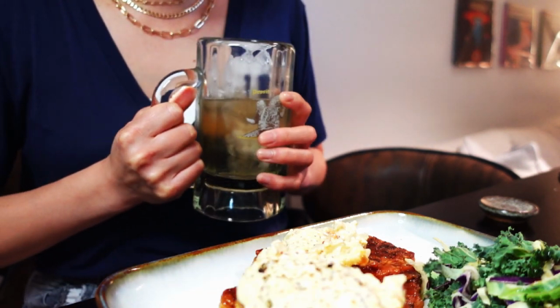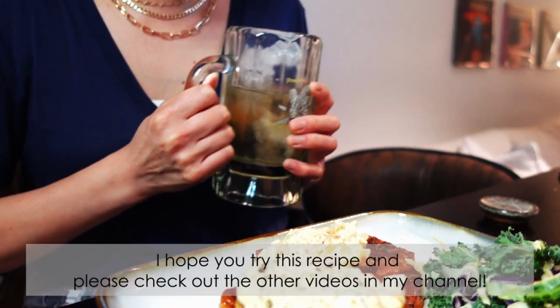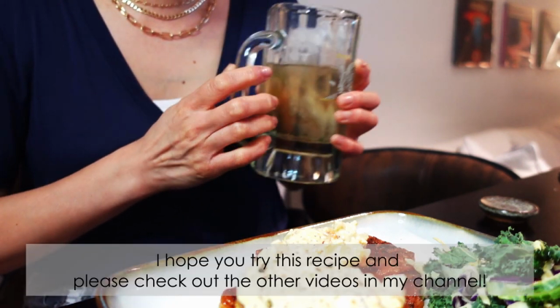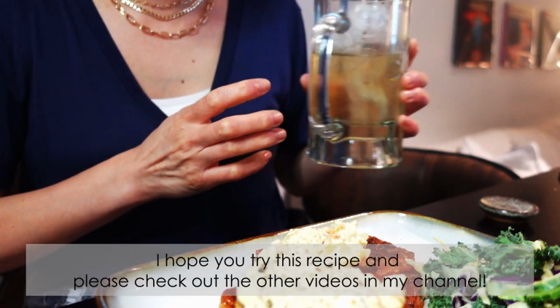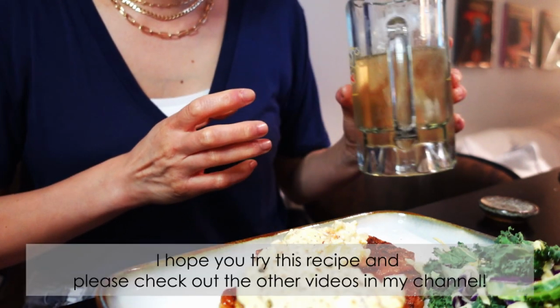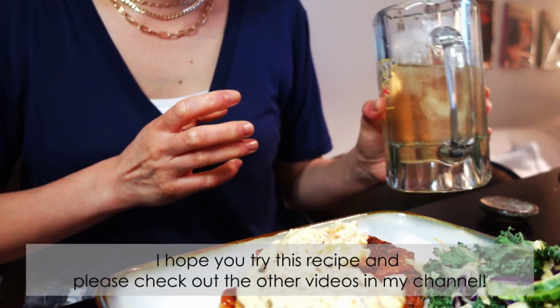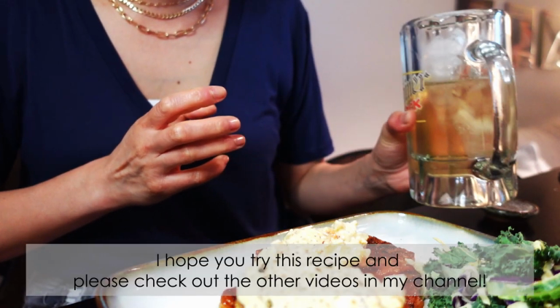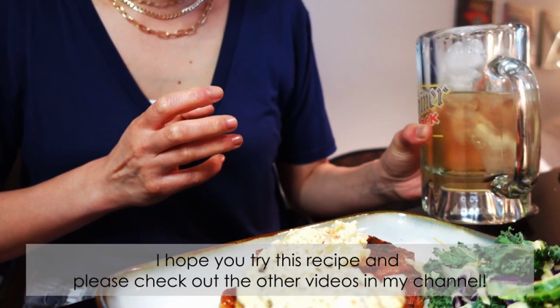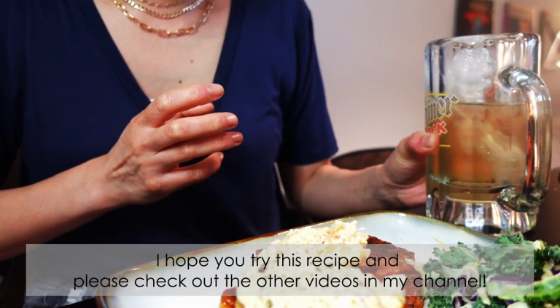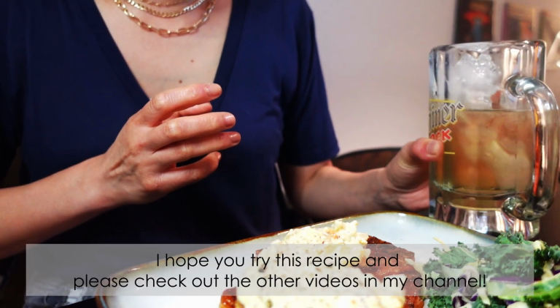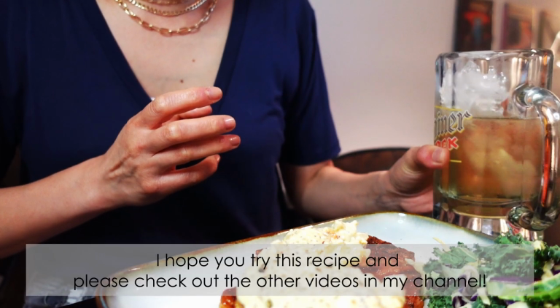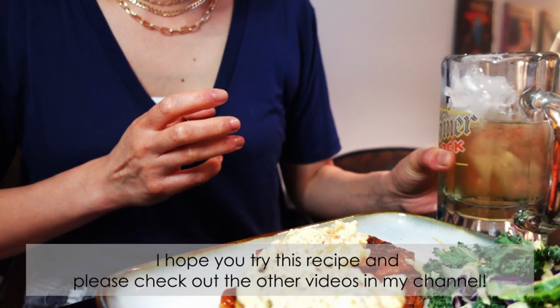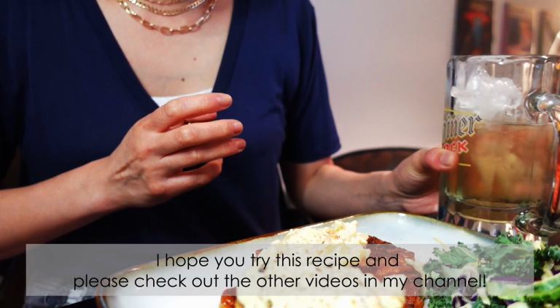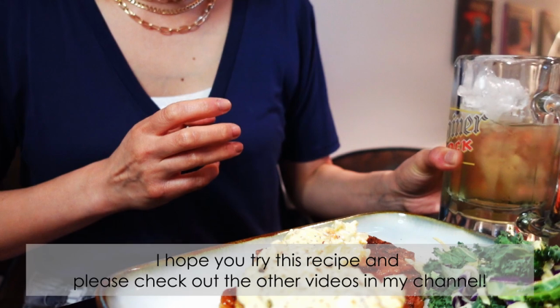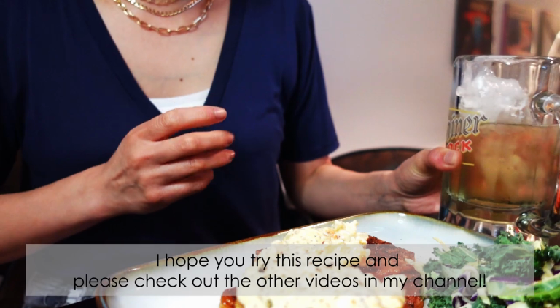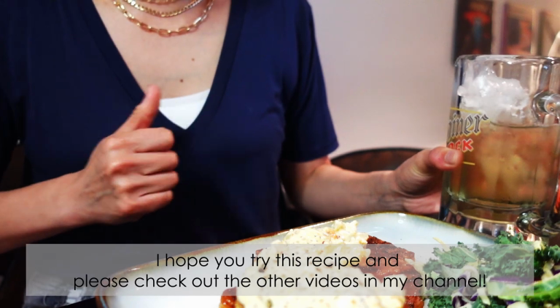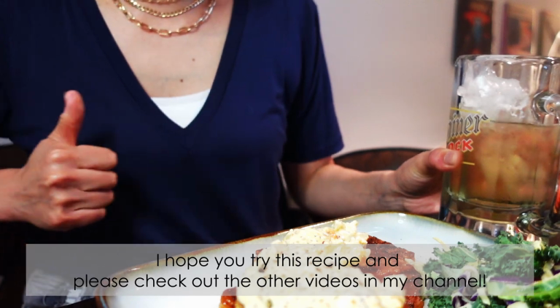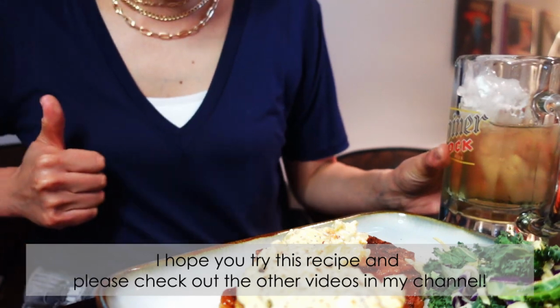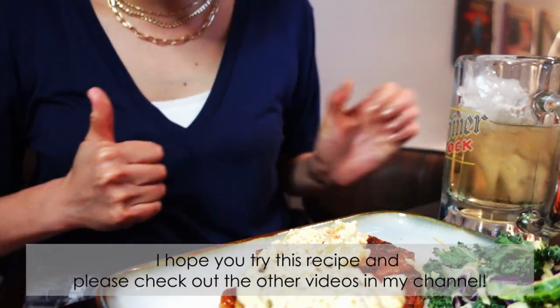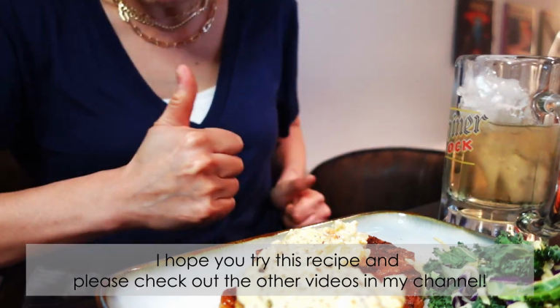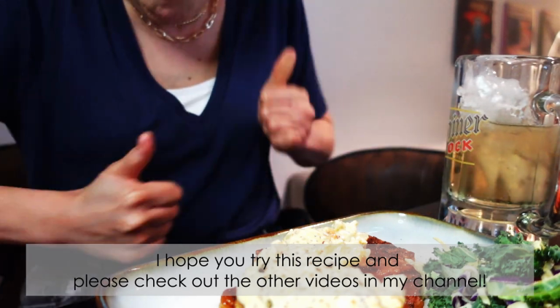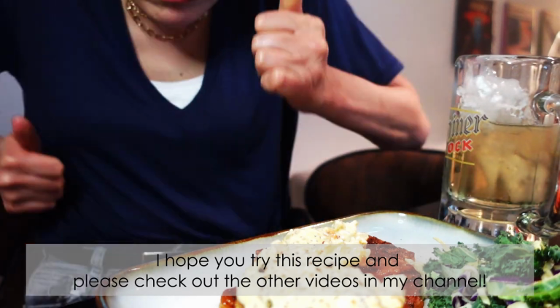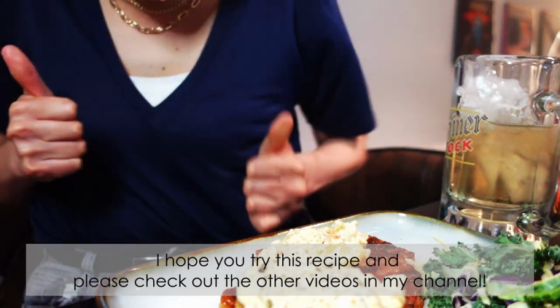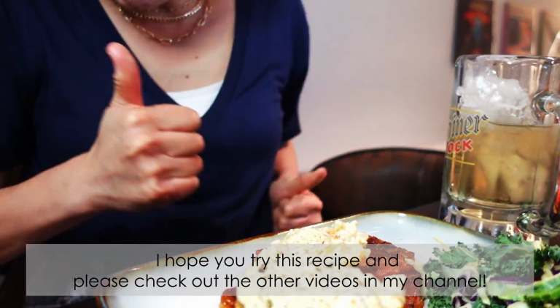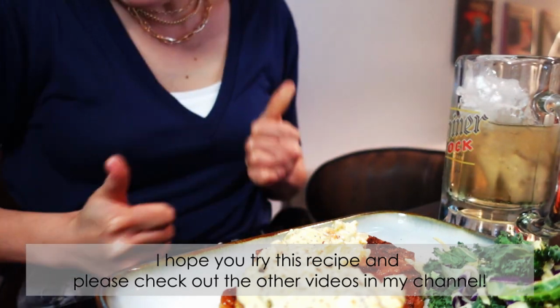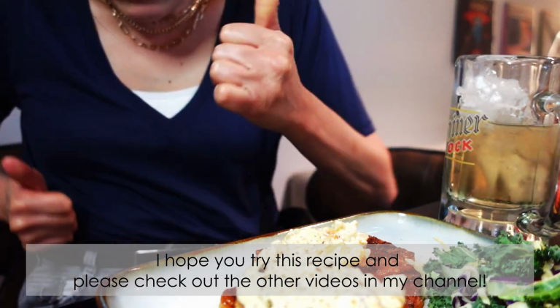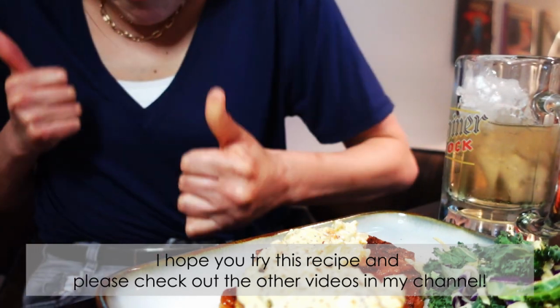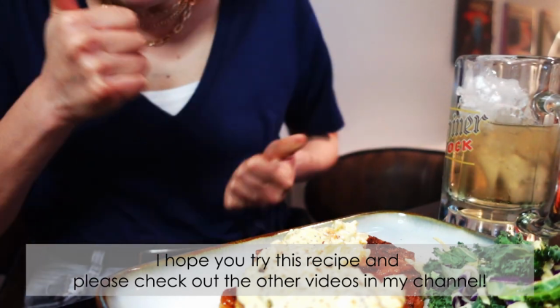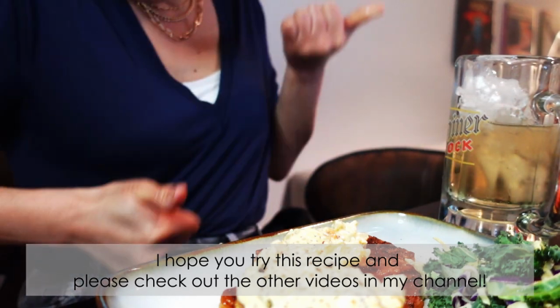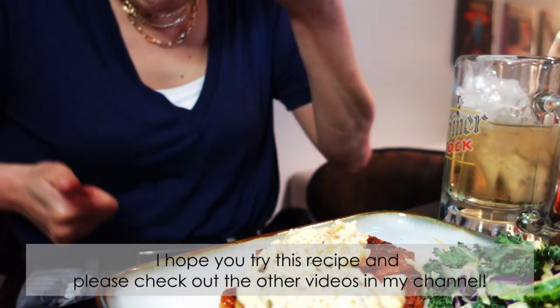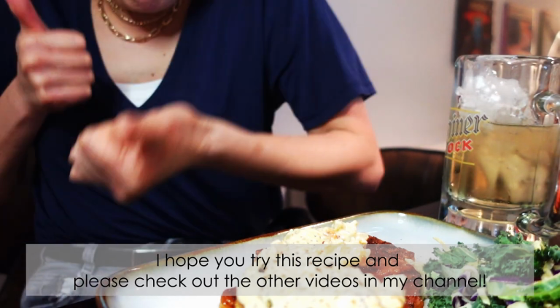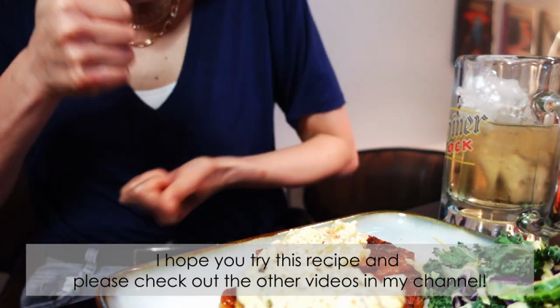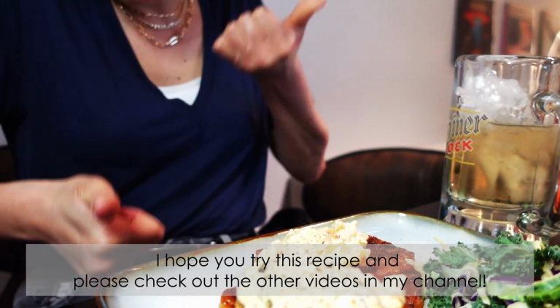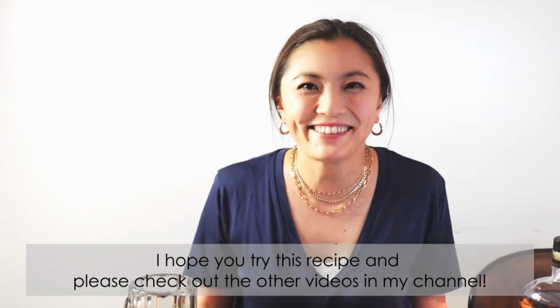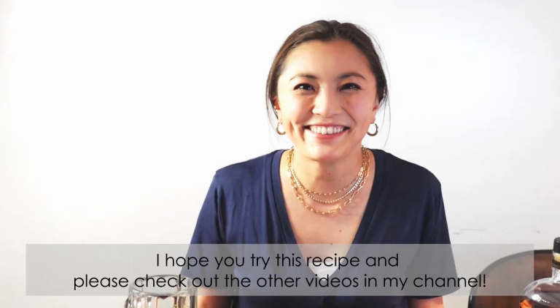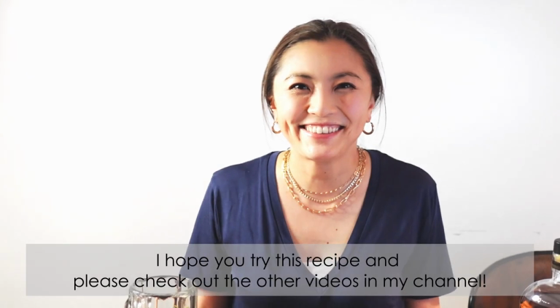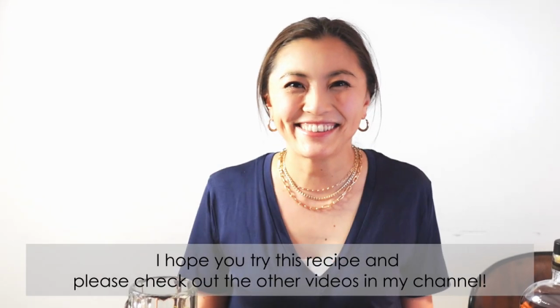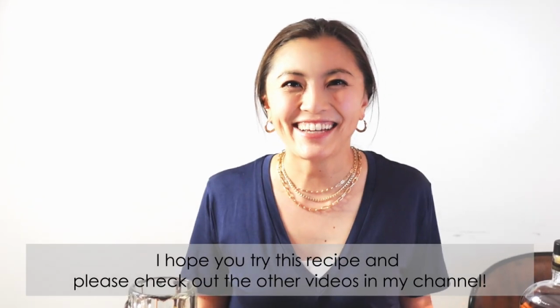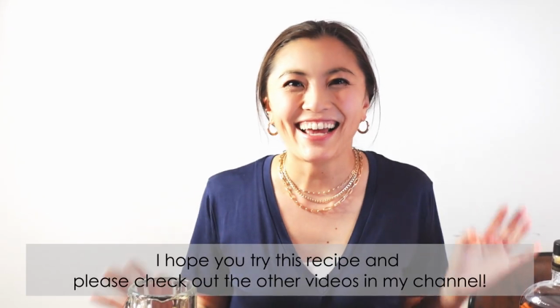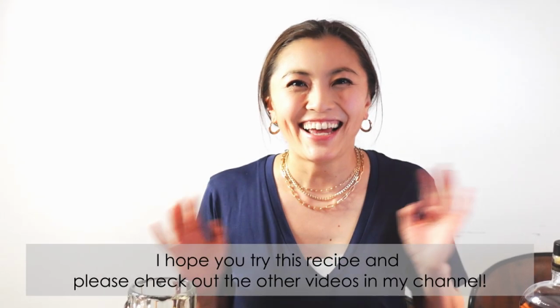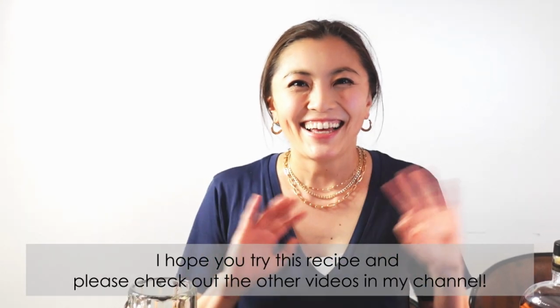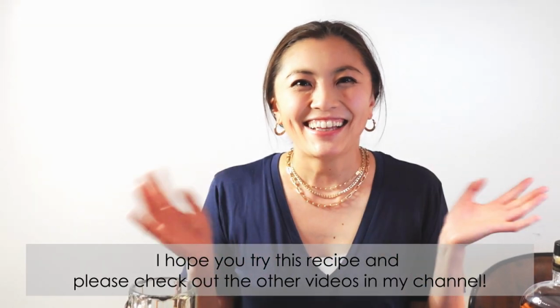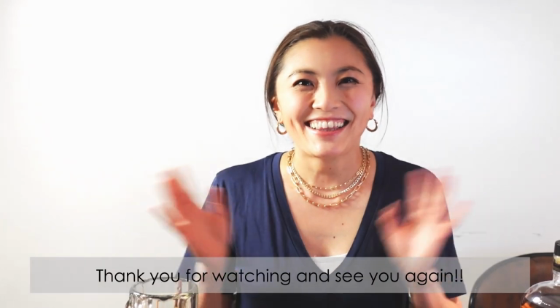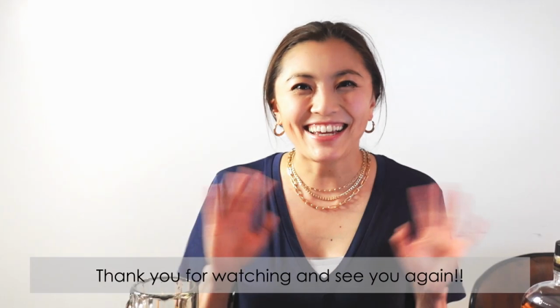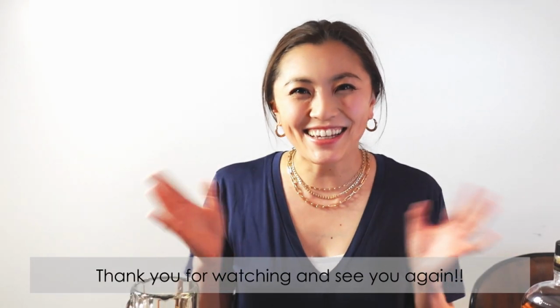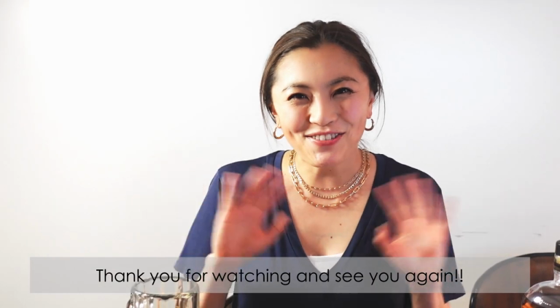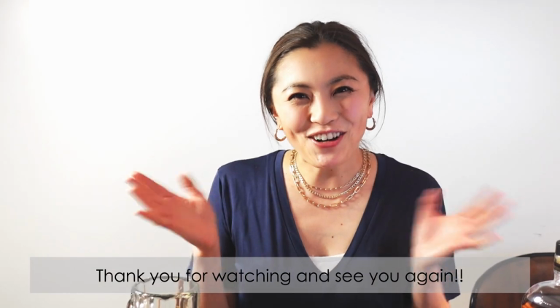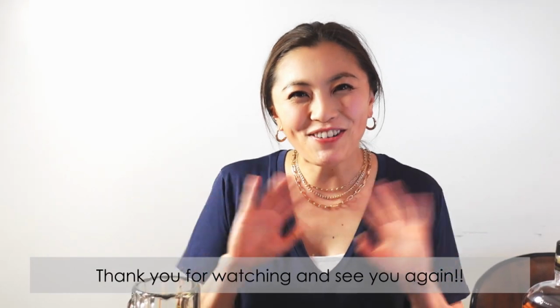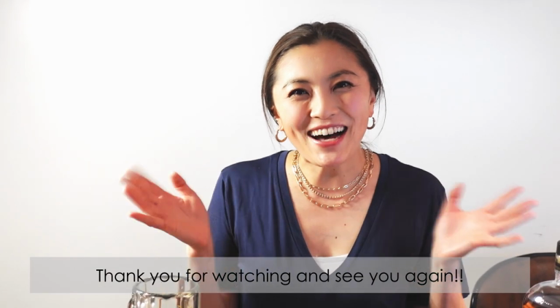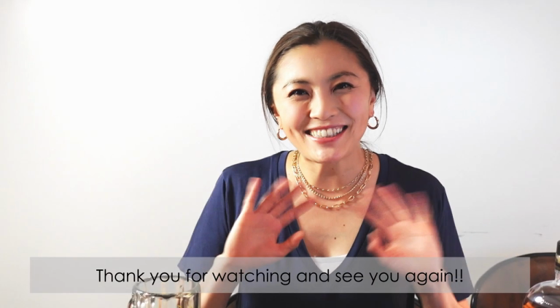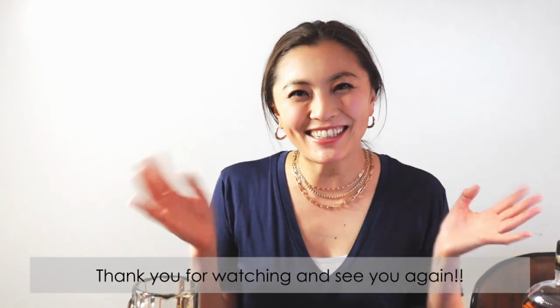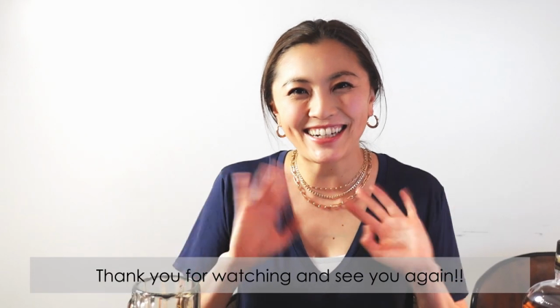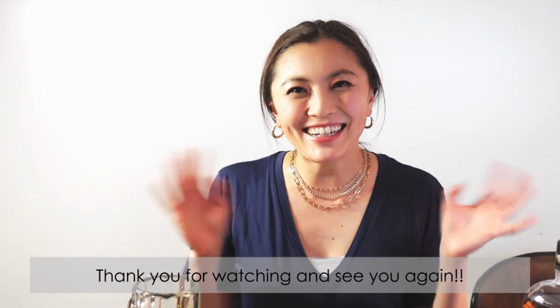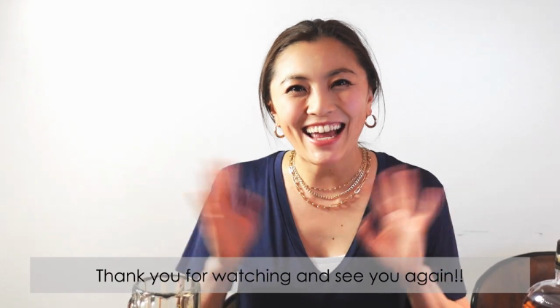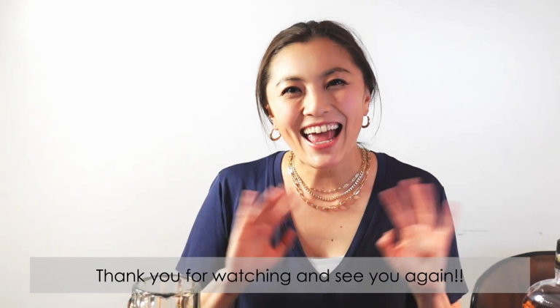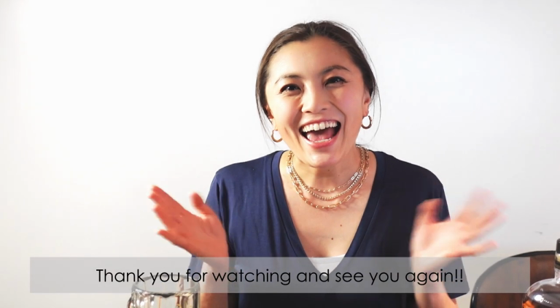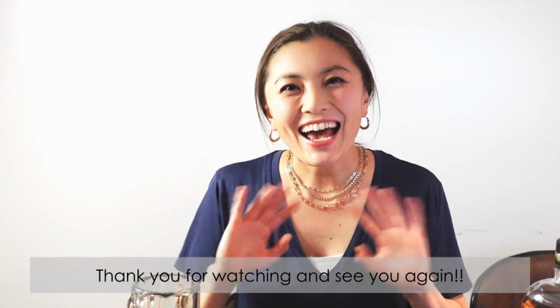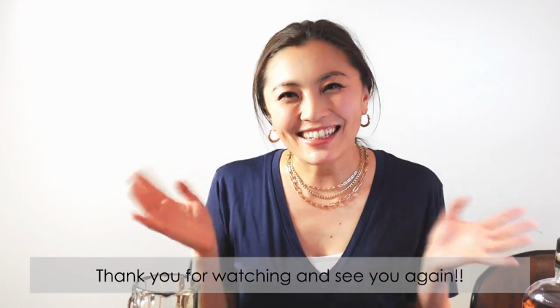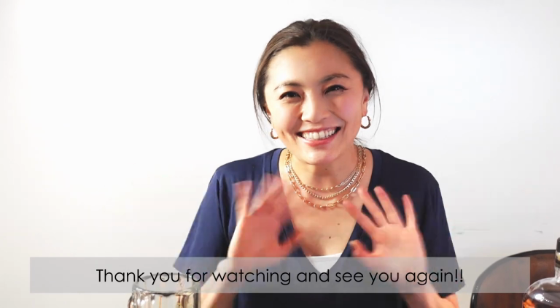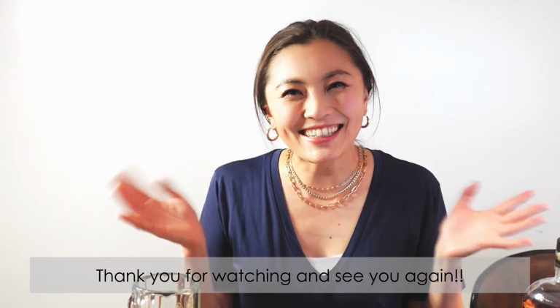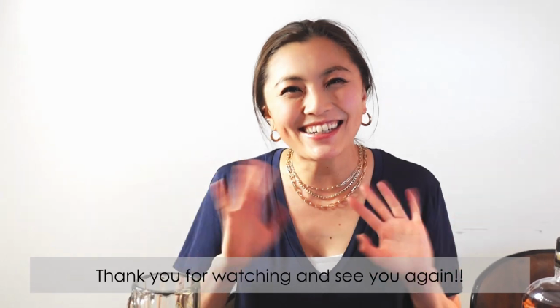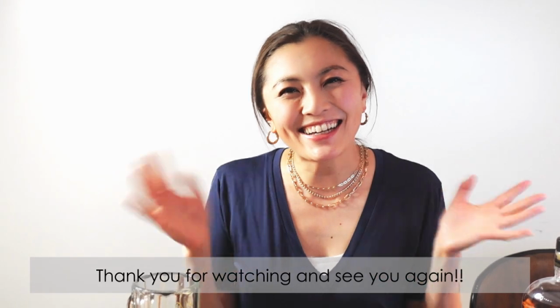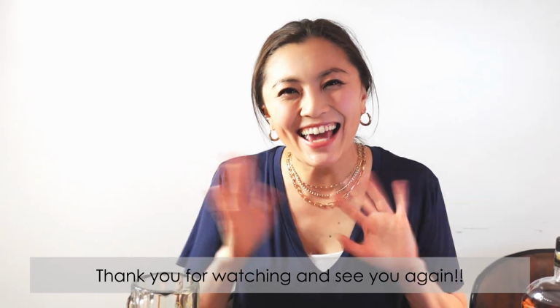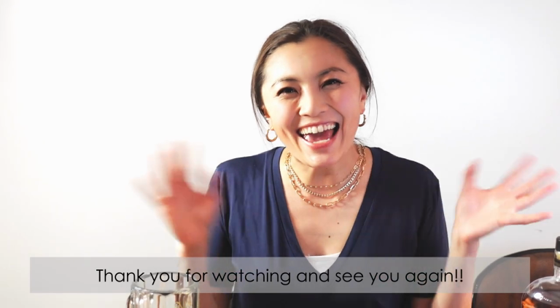I hope you try this recipe! Please check out the other videos in my channel. Thank you for watching and see you again.